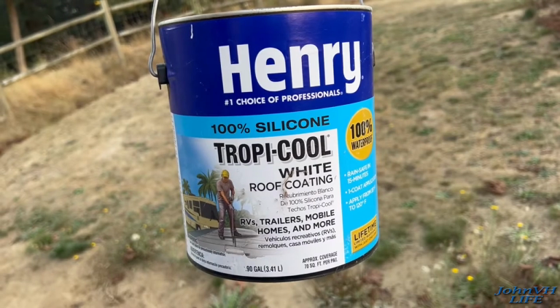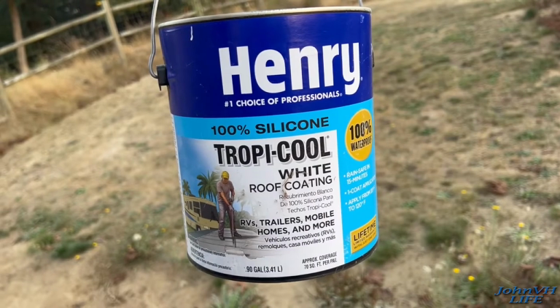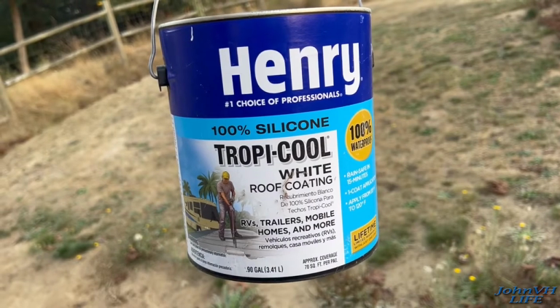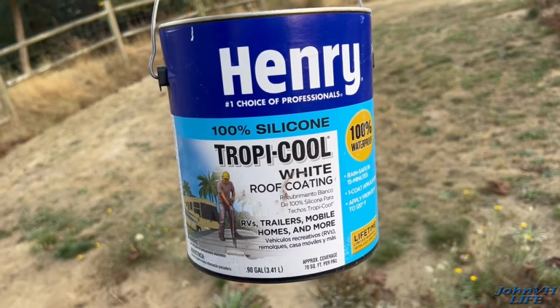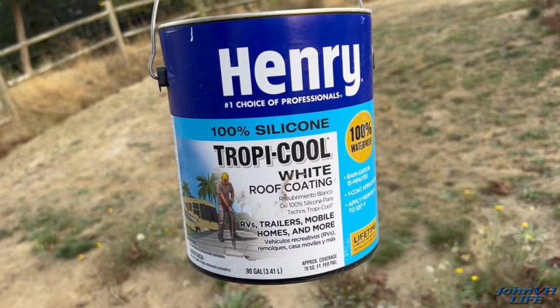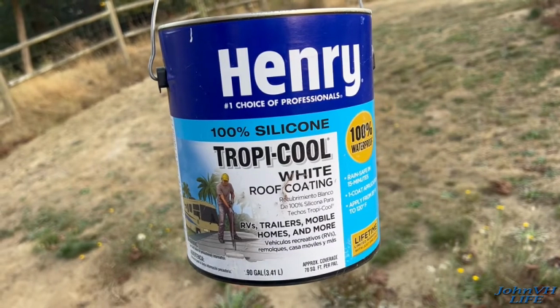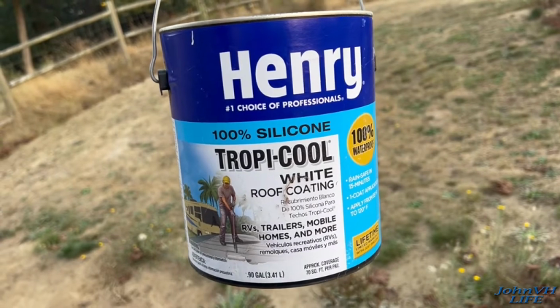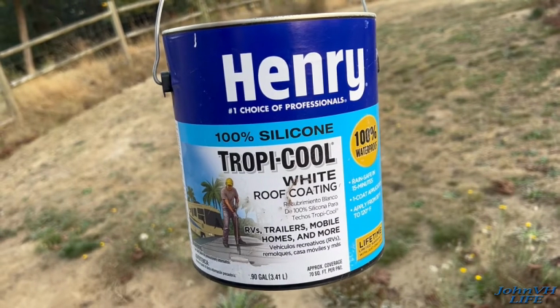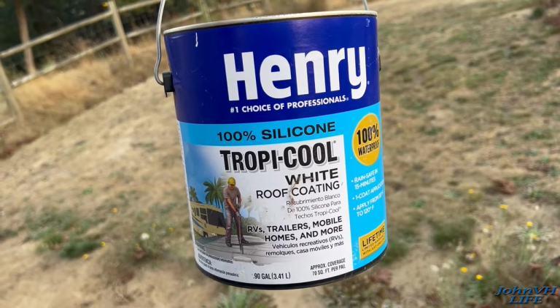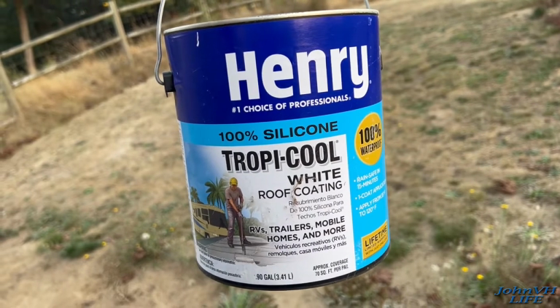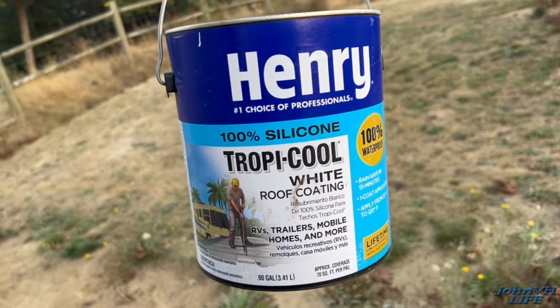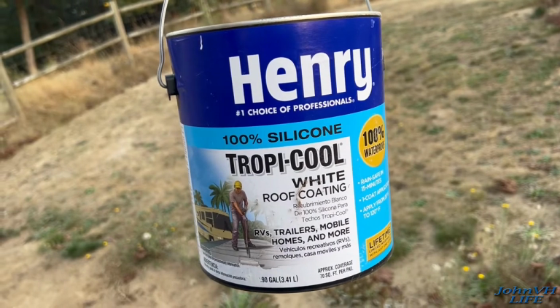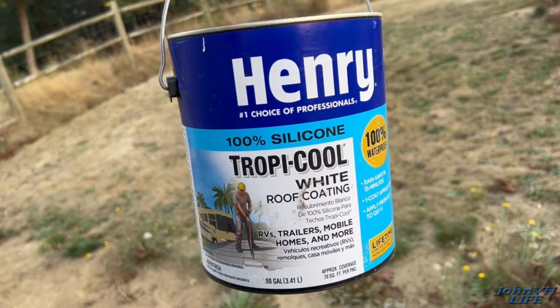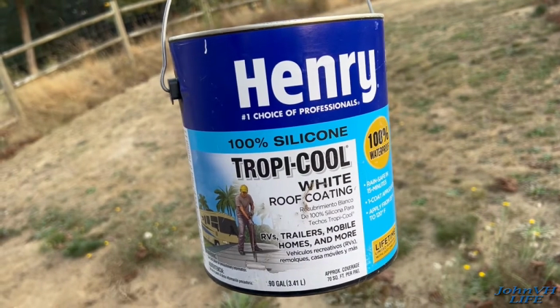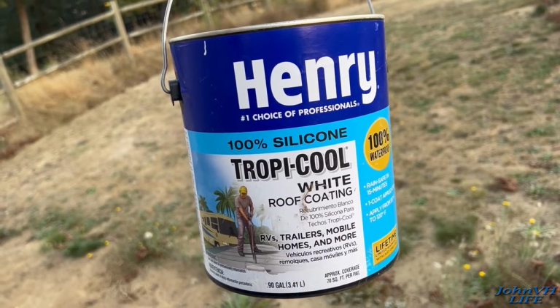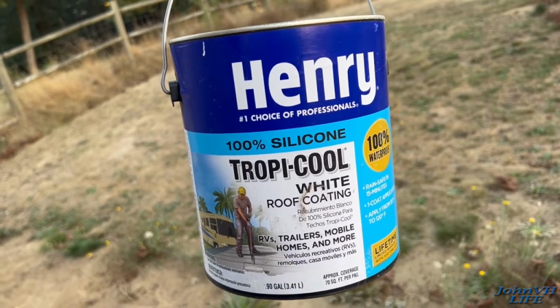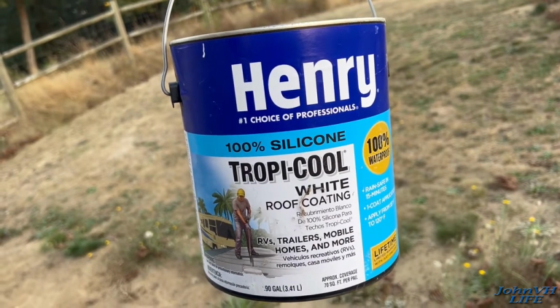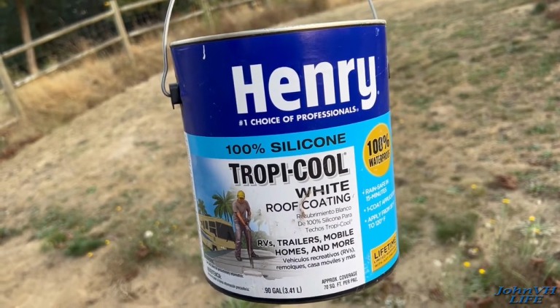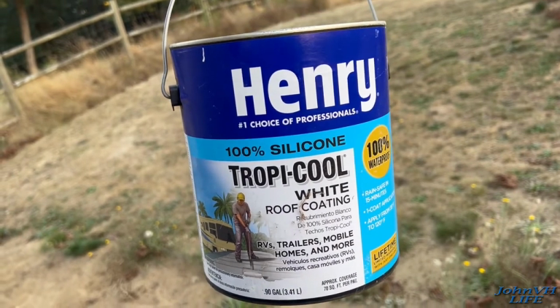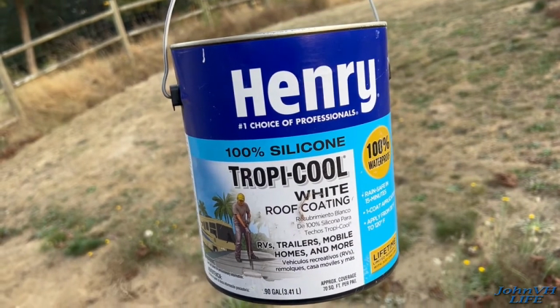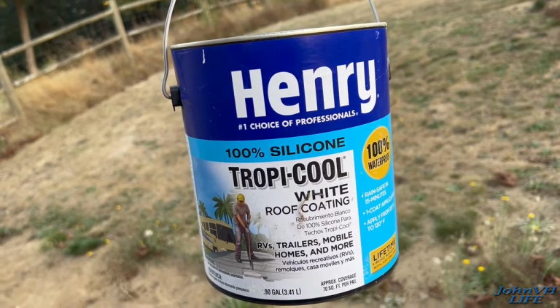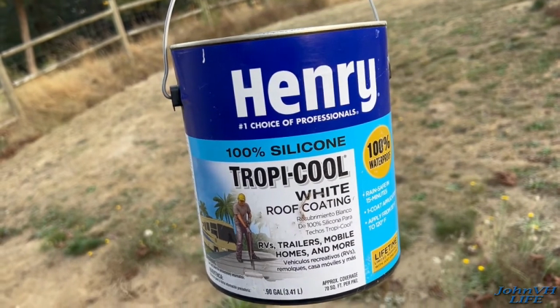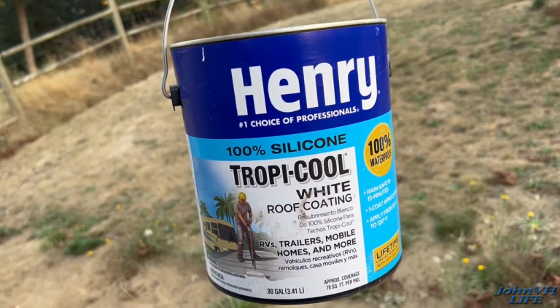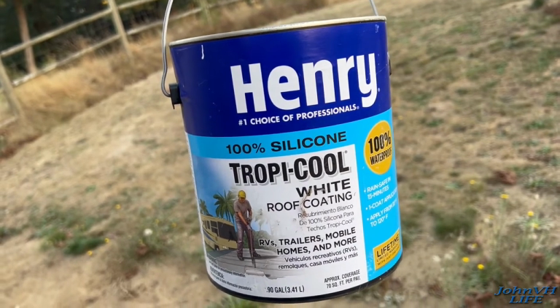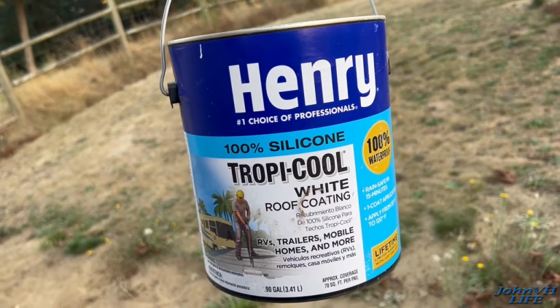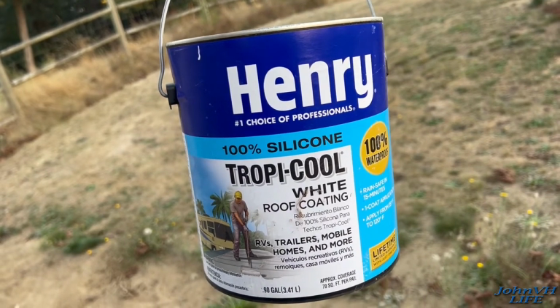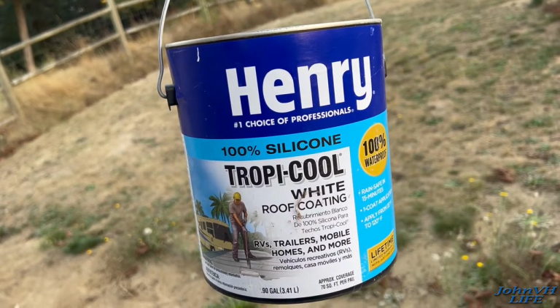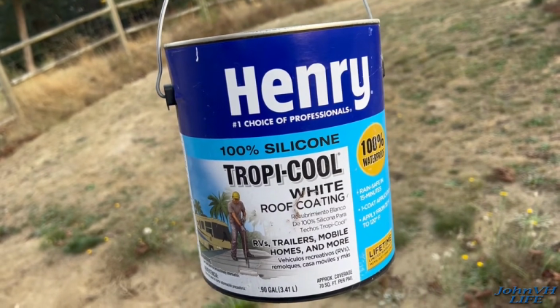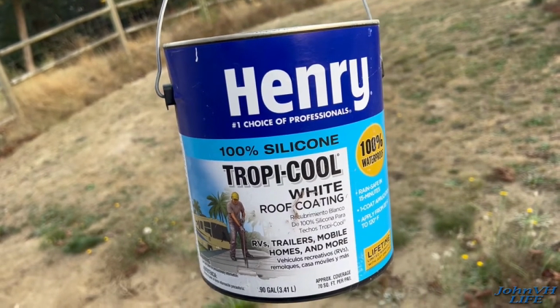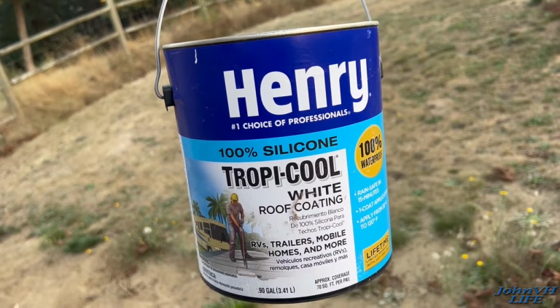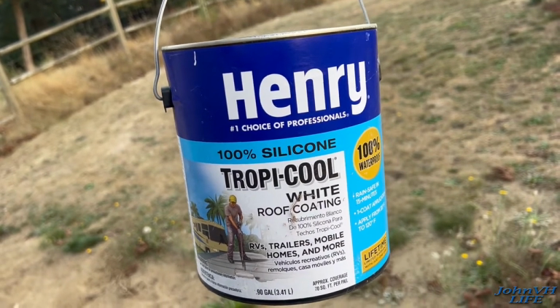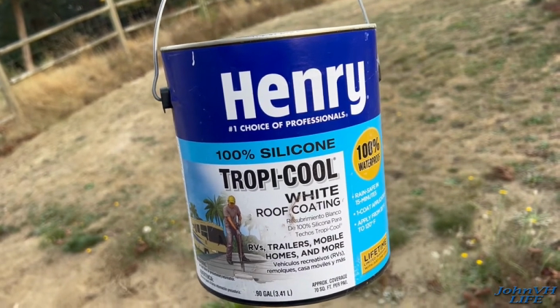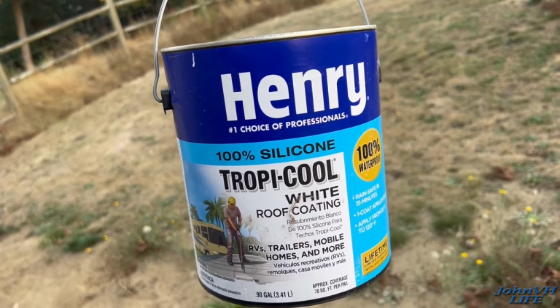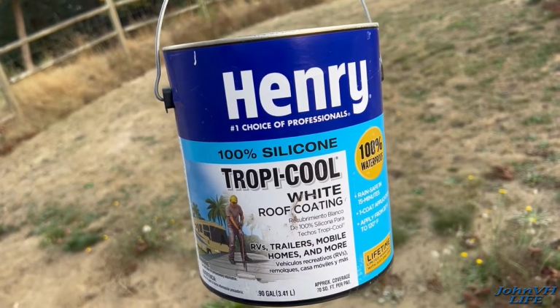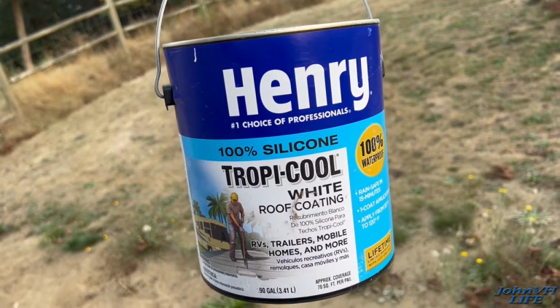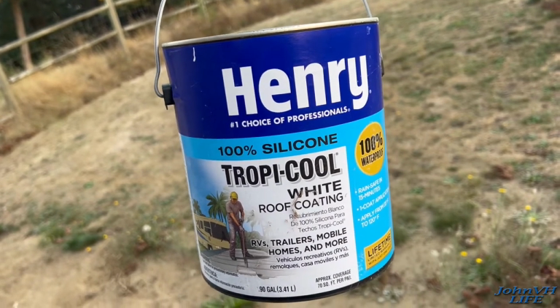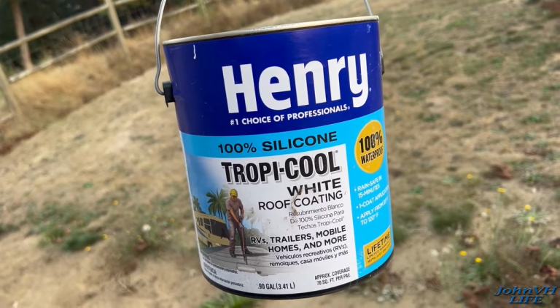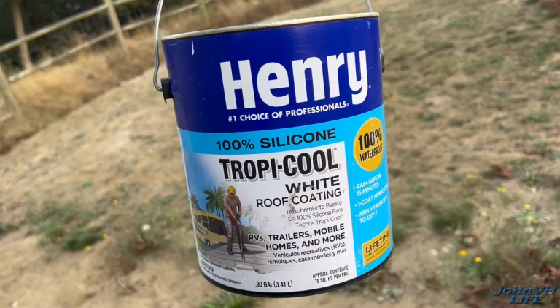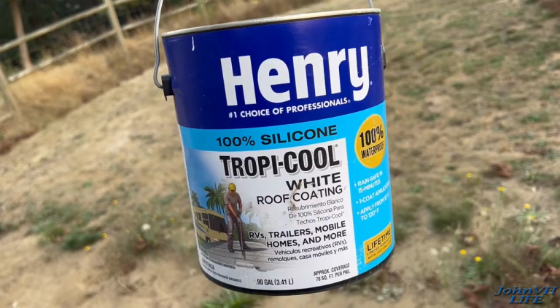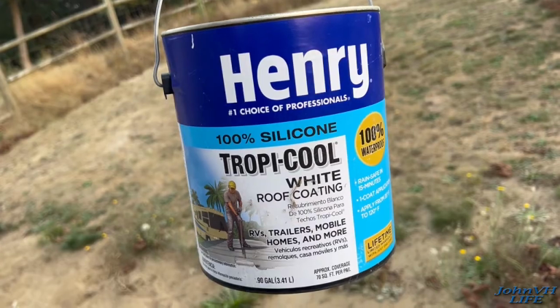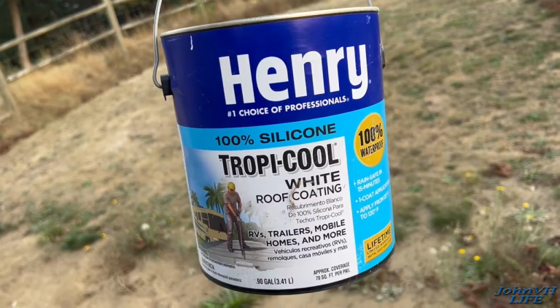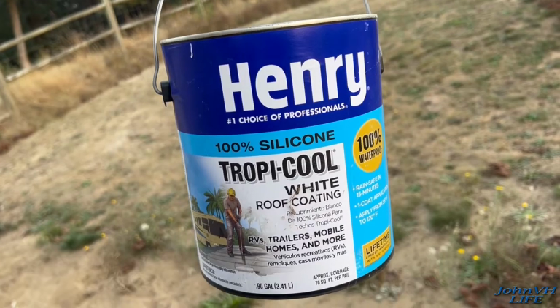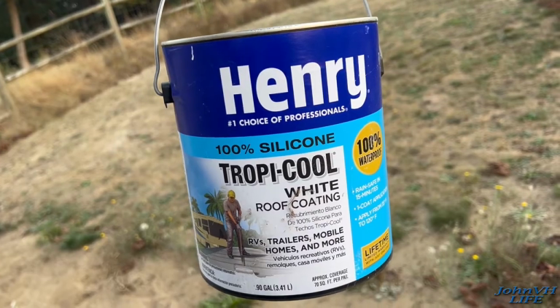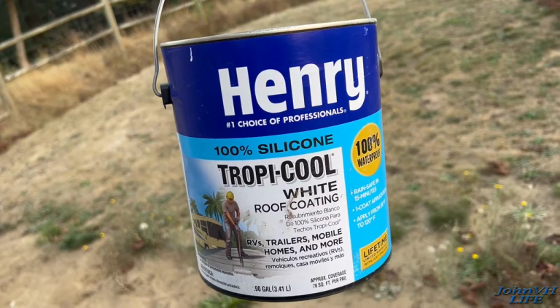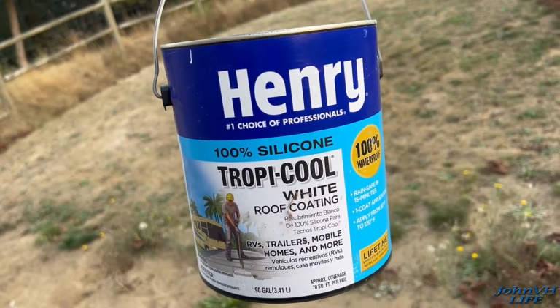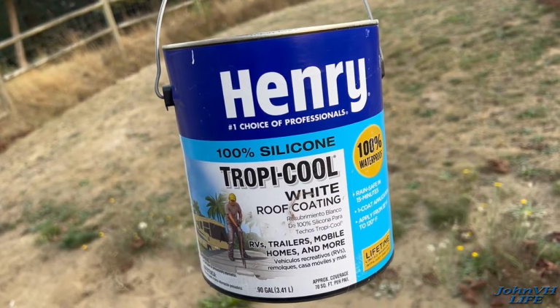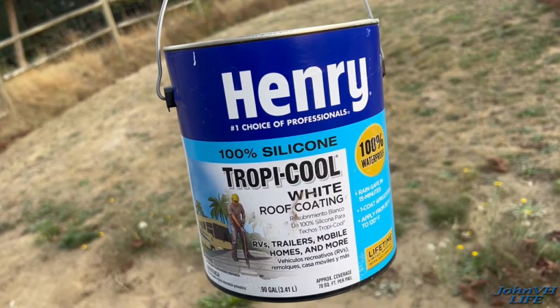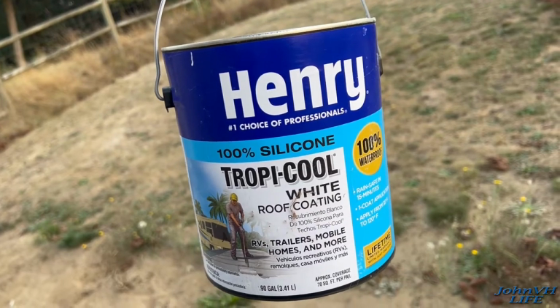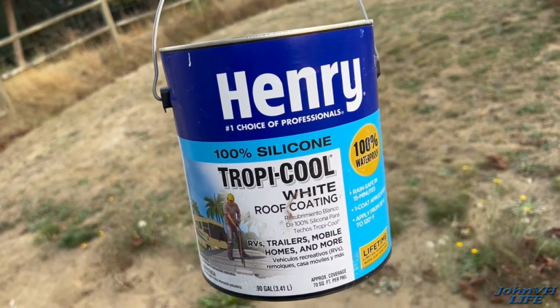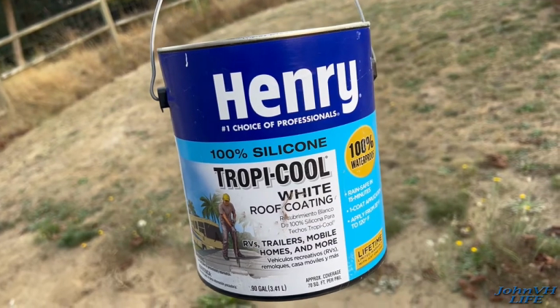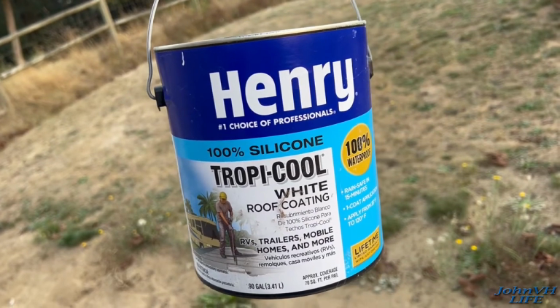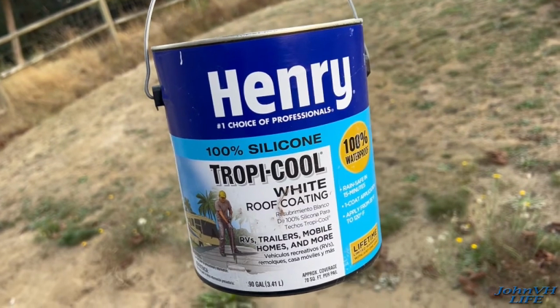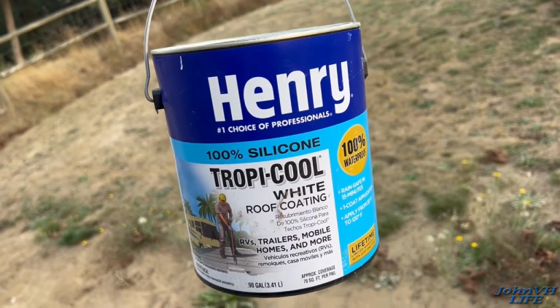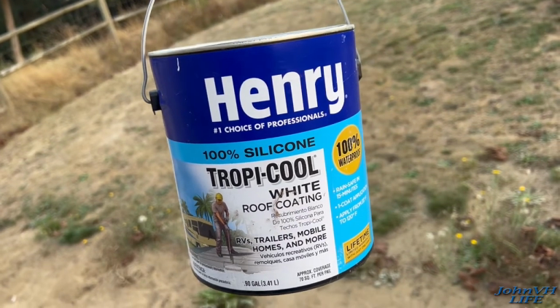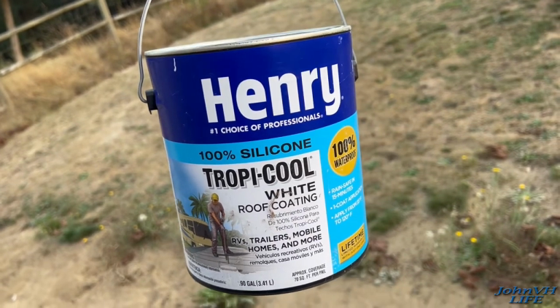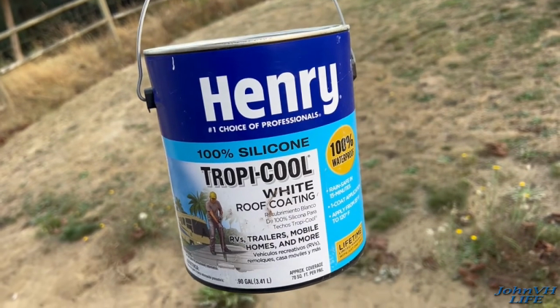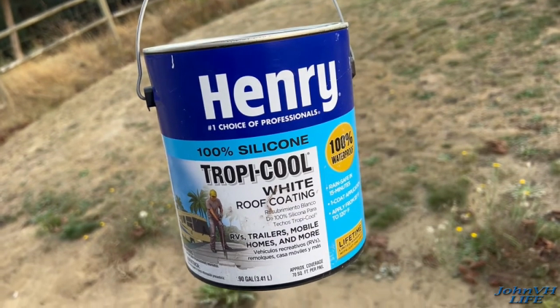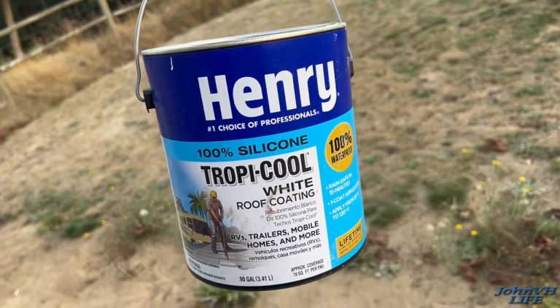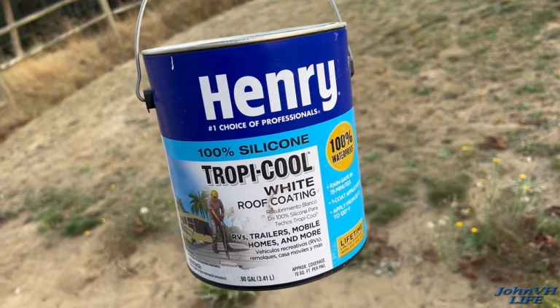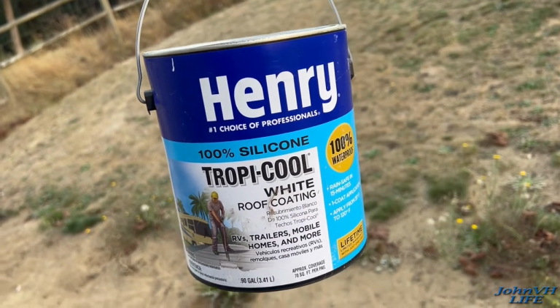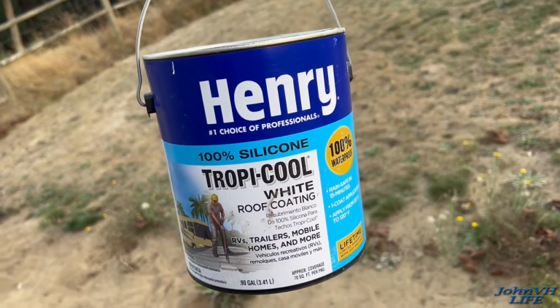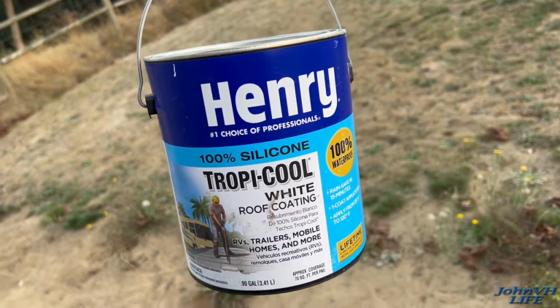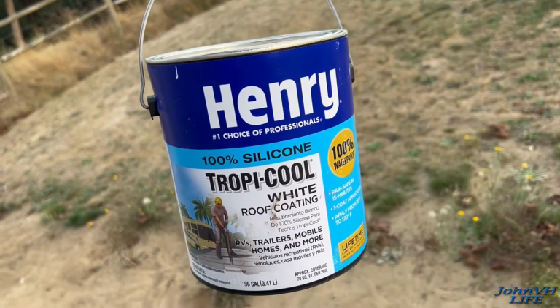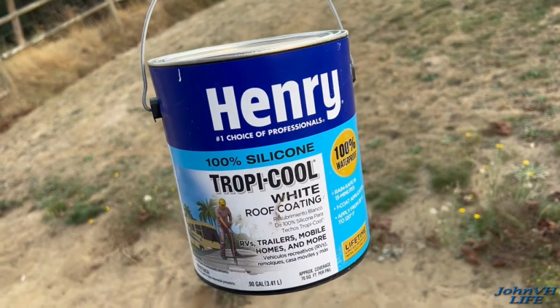Hey everybody, welcome back to the channel. Here we're gonna coat my travel trailer roof with this Henry coating. I have links in the description to everything I use.